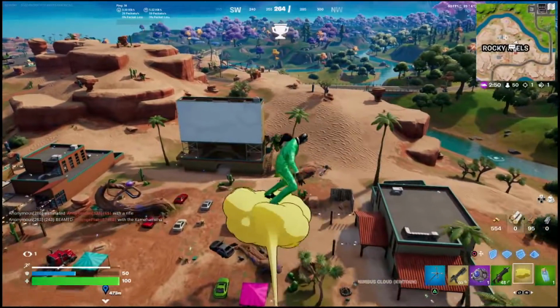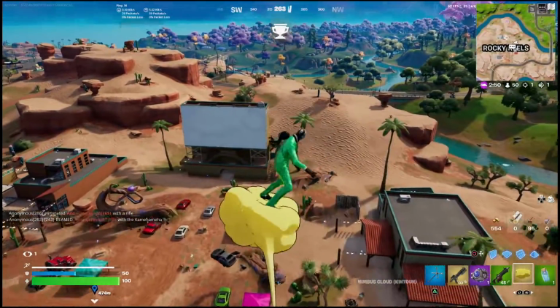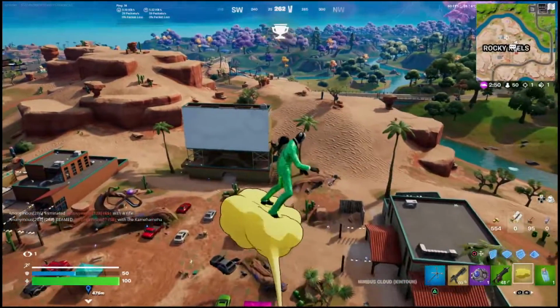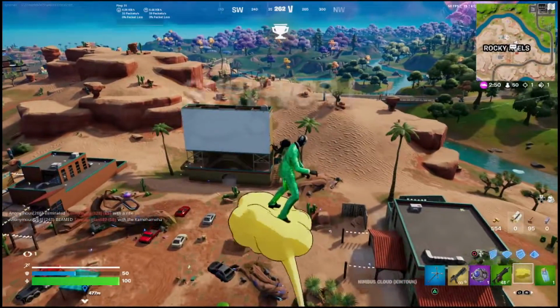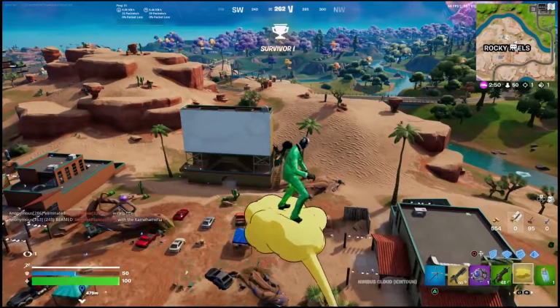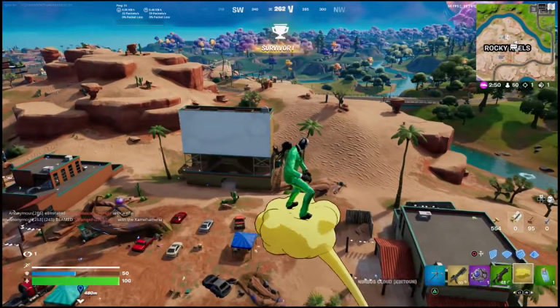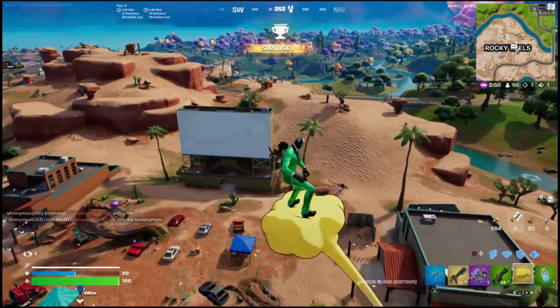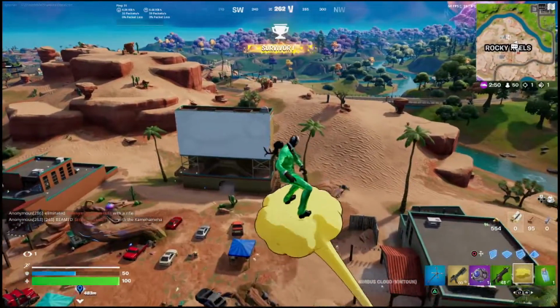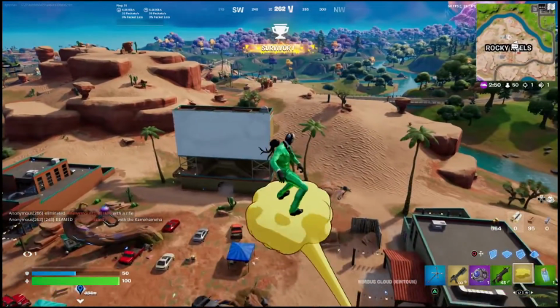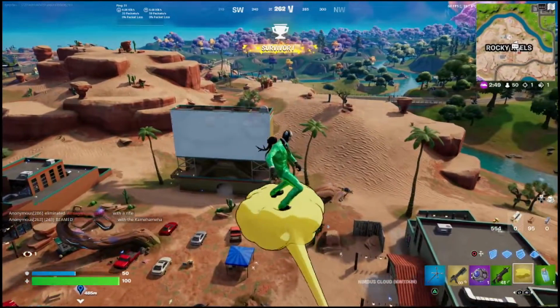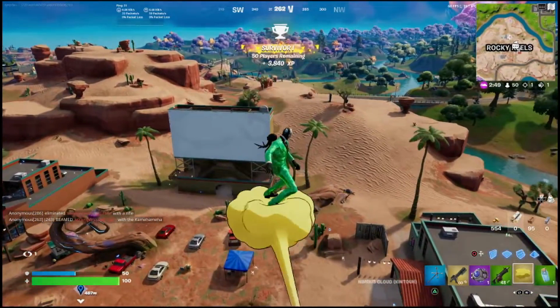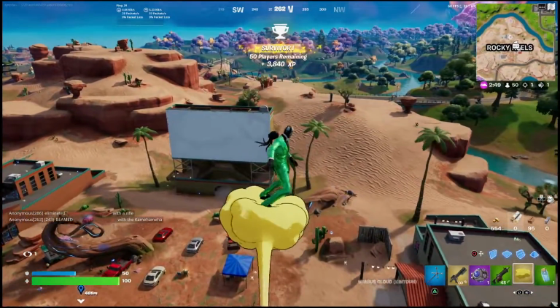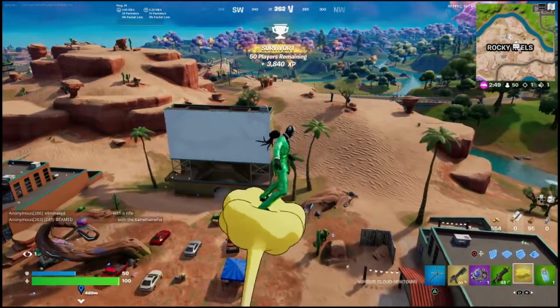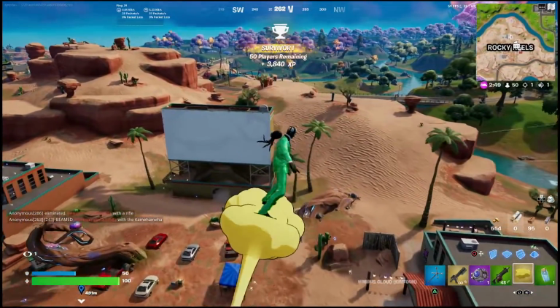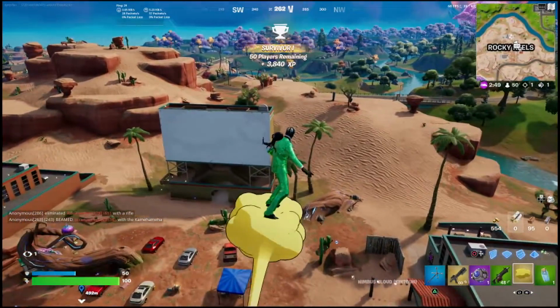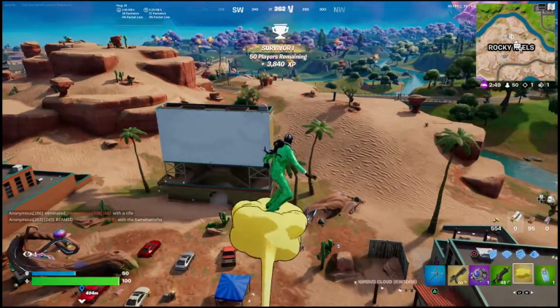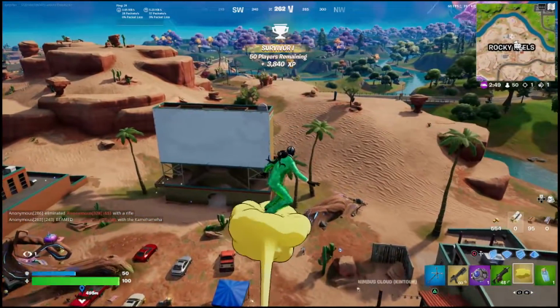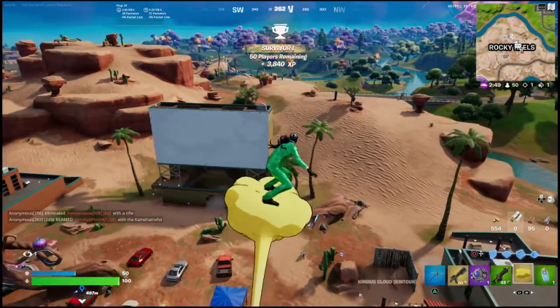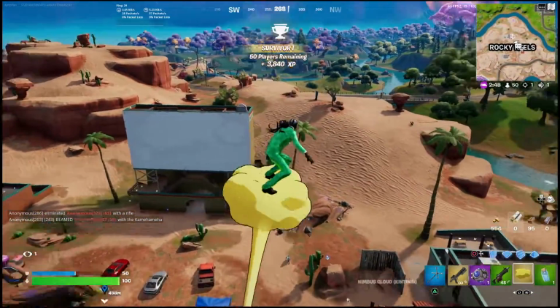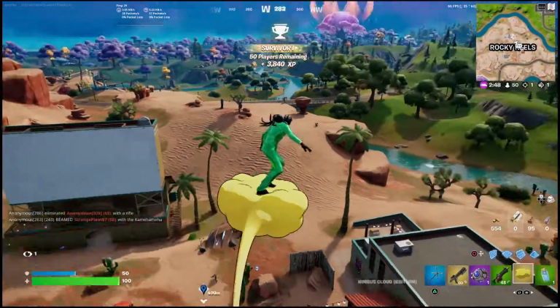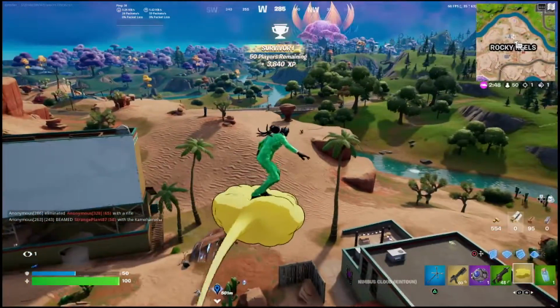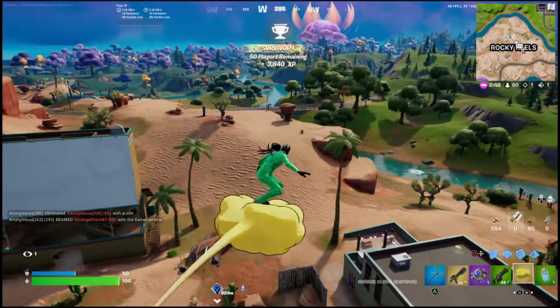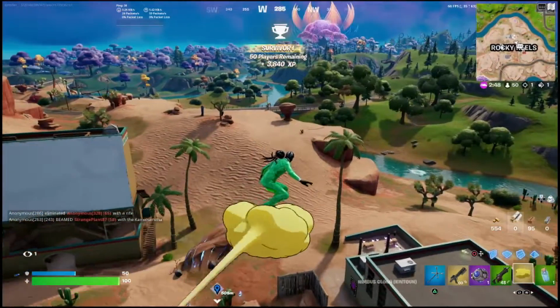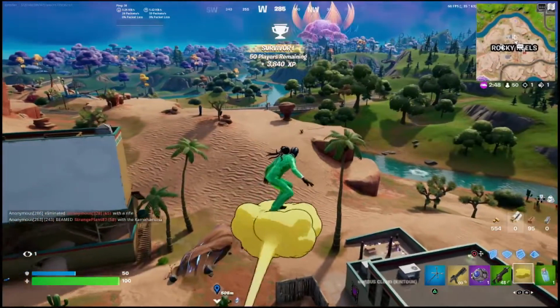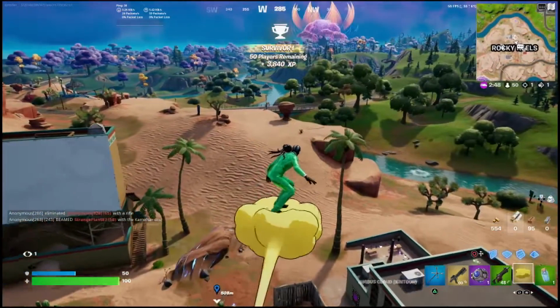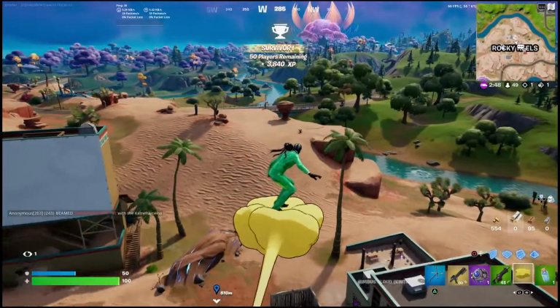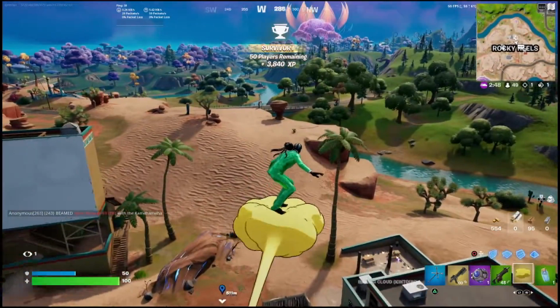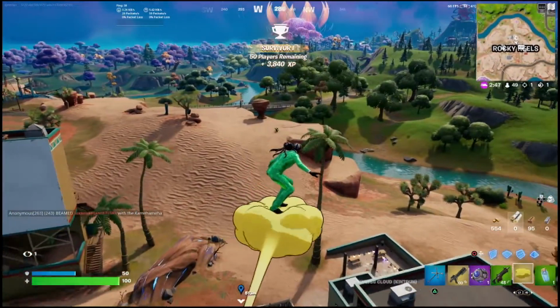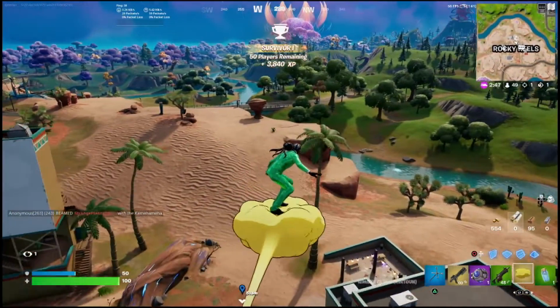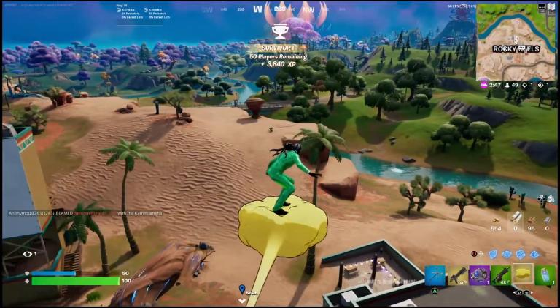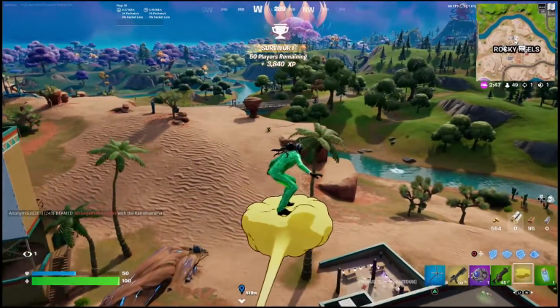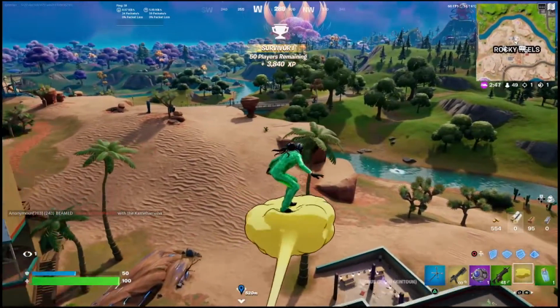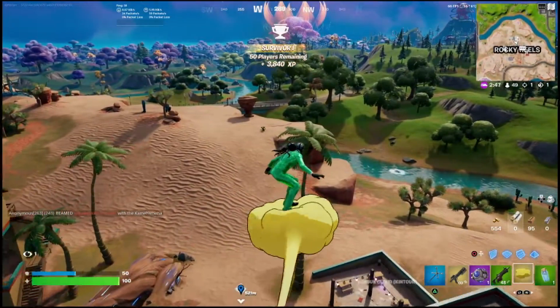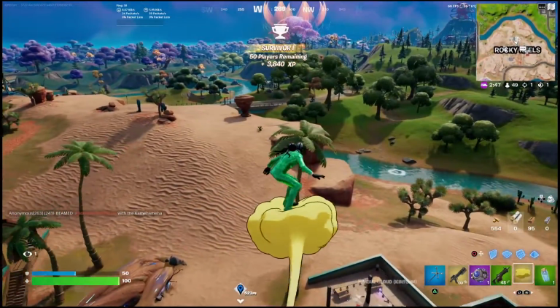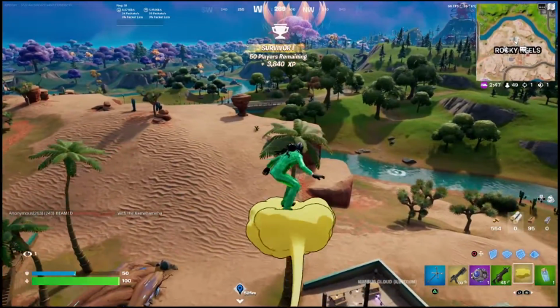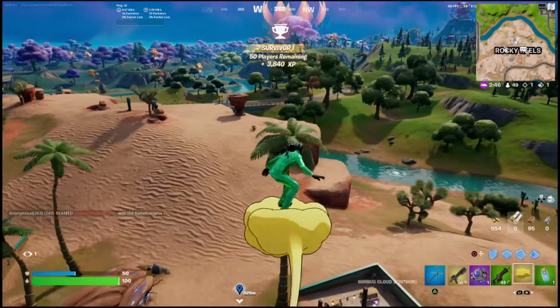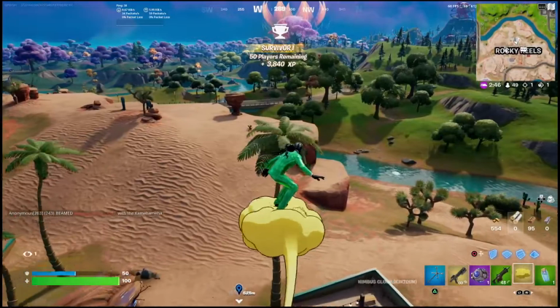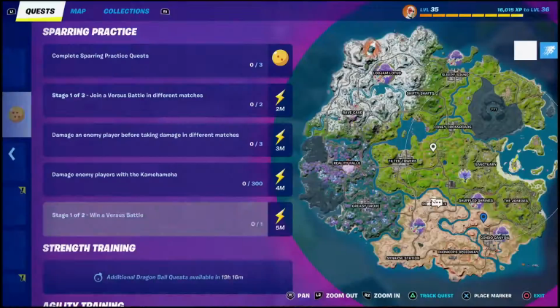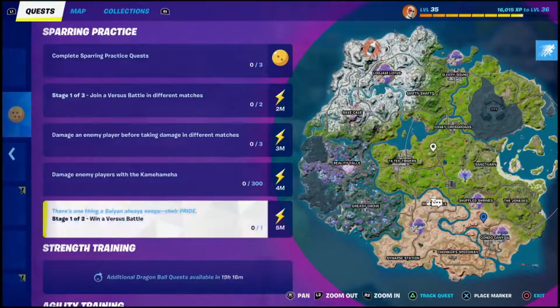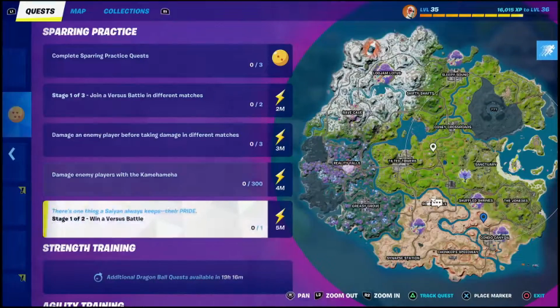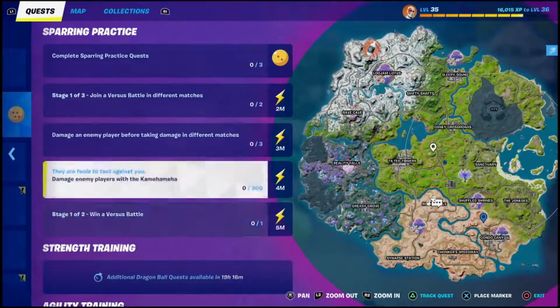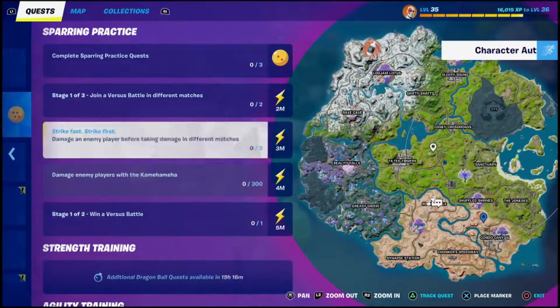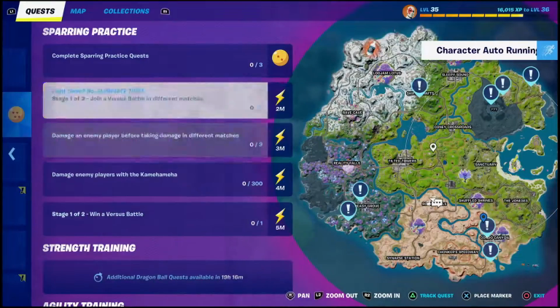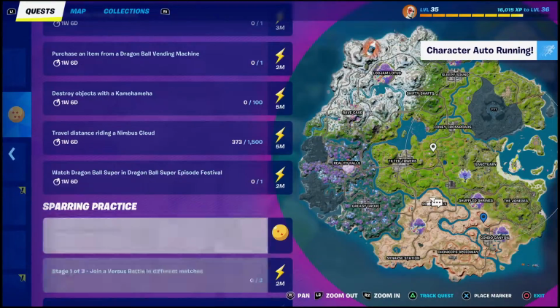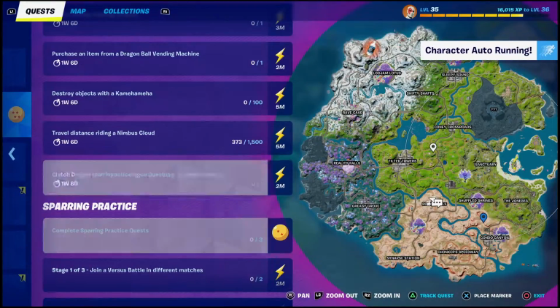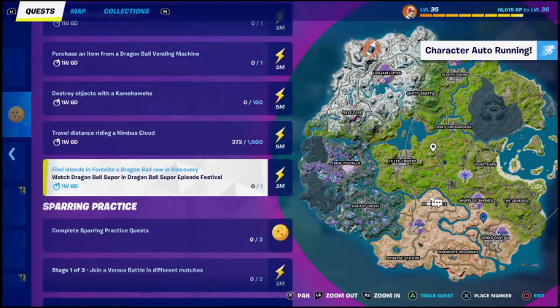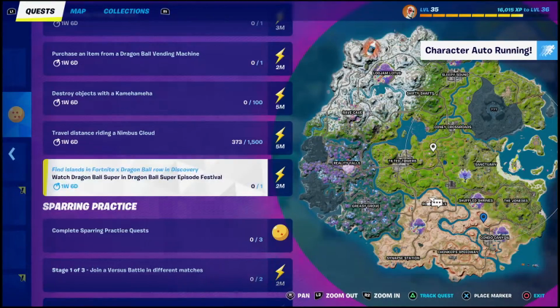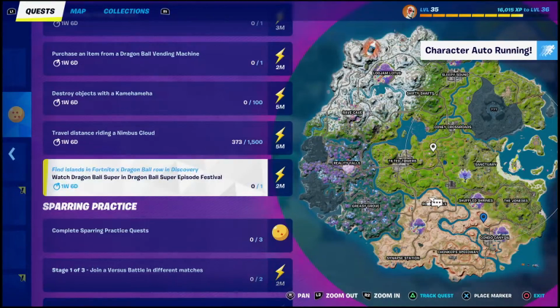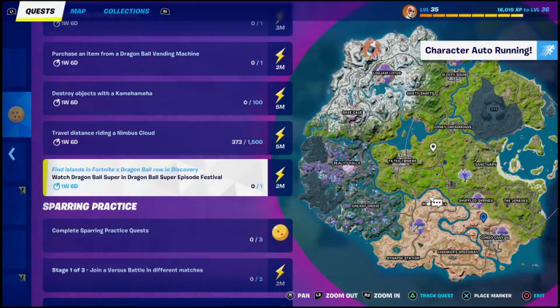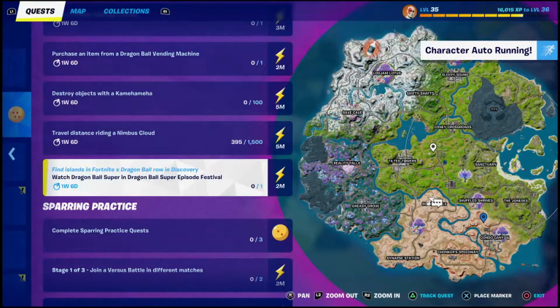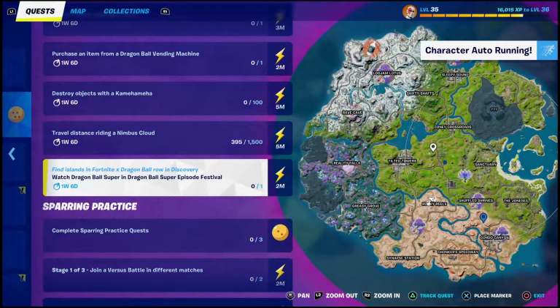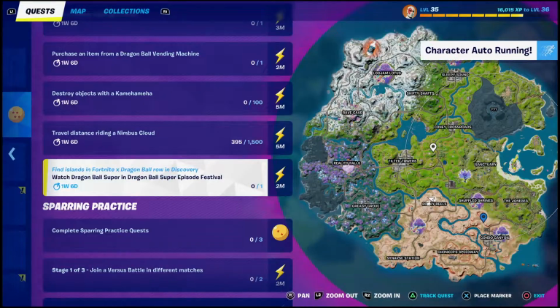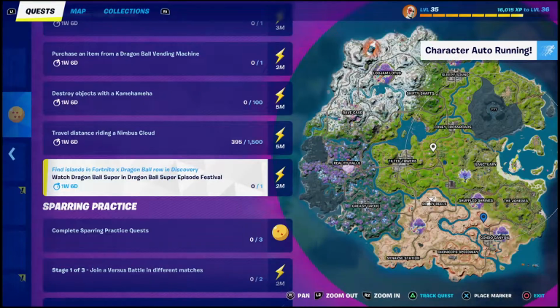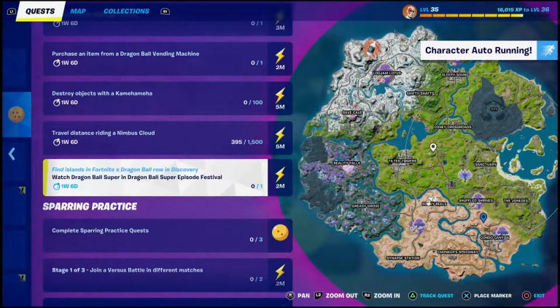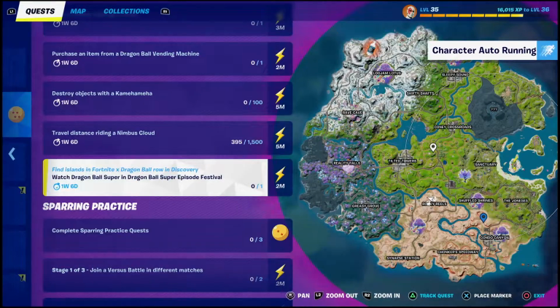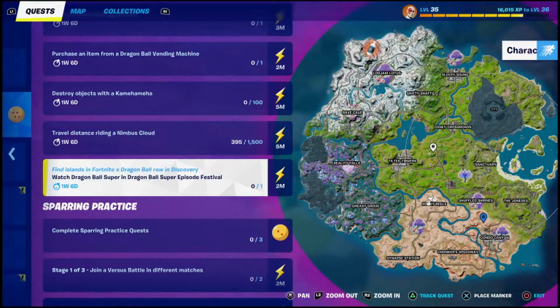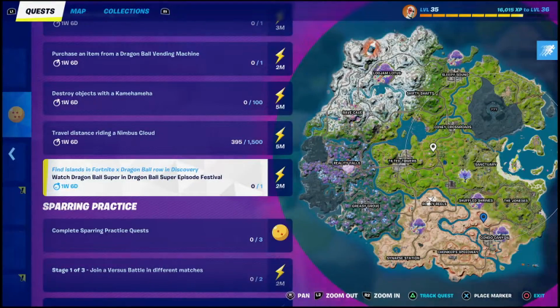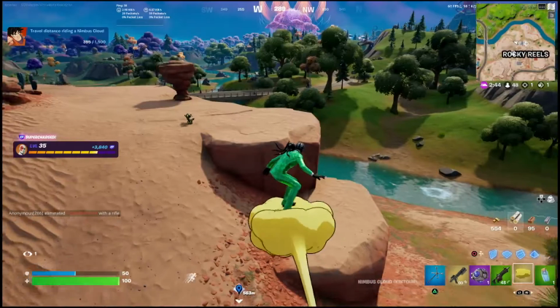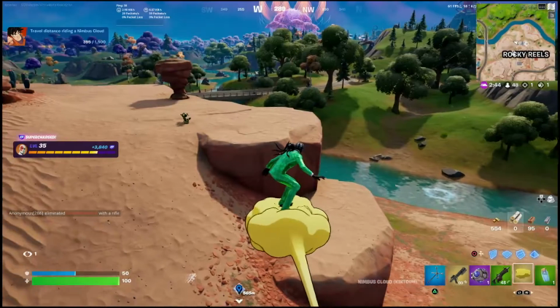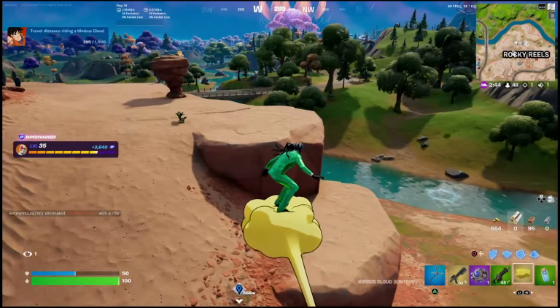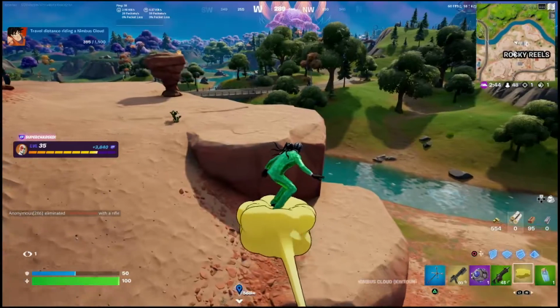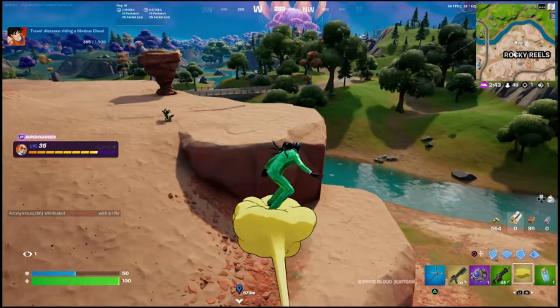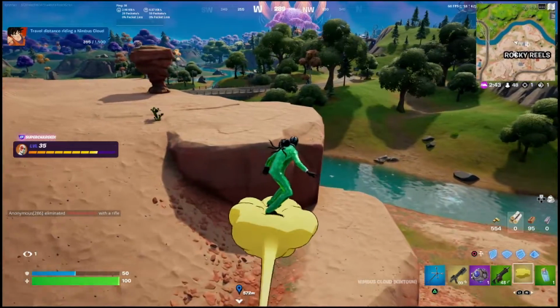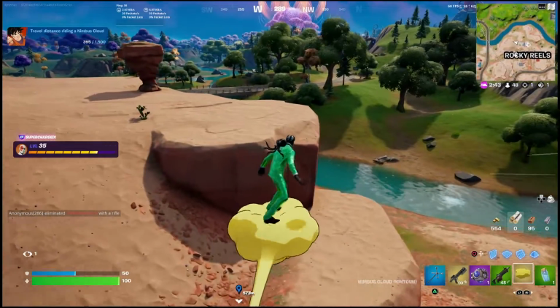If you see this Cloud on the ground after eliminating another player, you definitely want to pick it up. But if not, you can go ahead and grab one using this method.